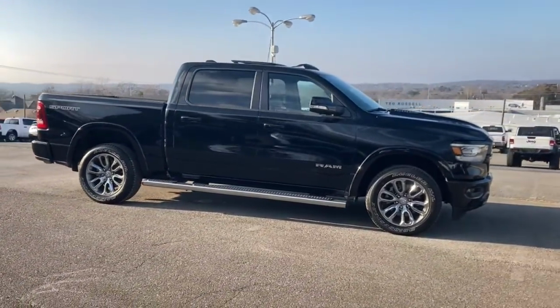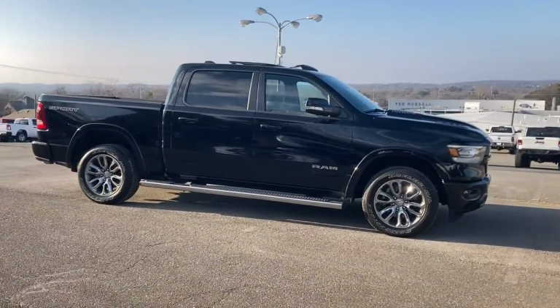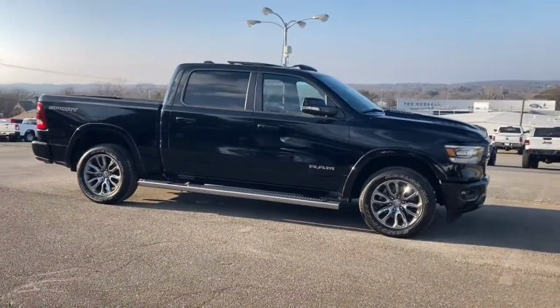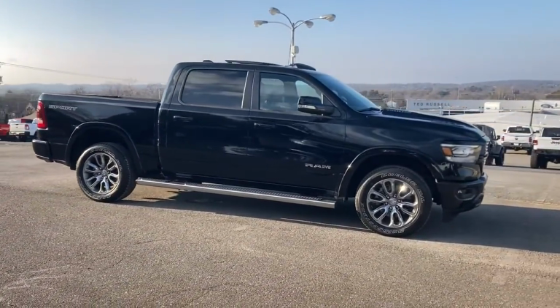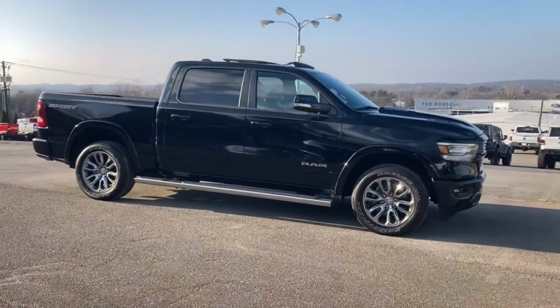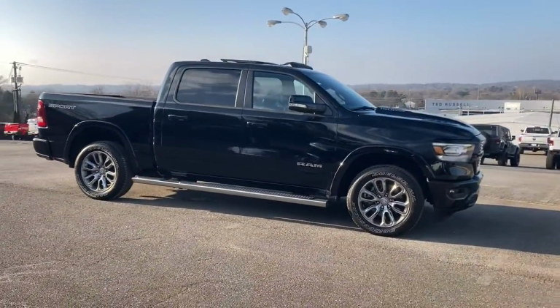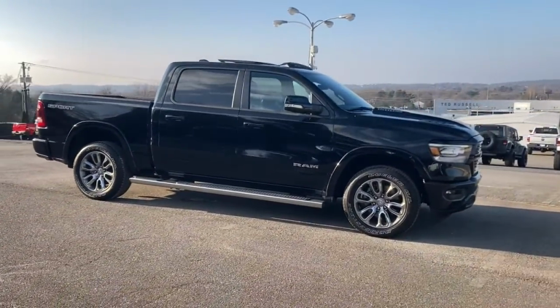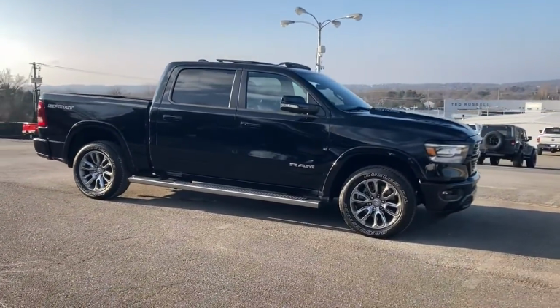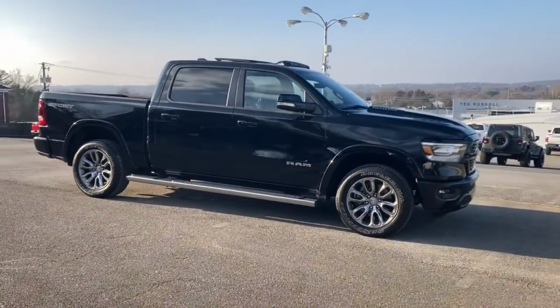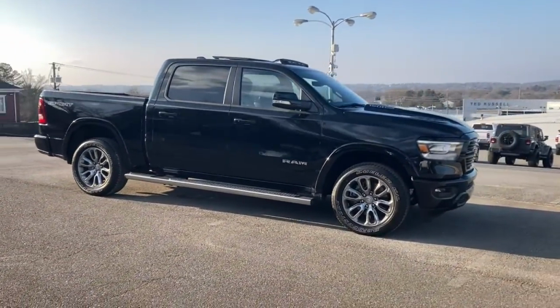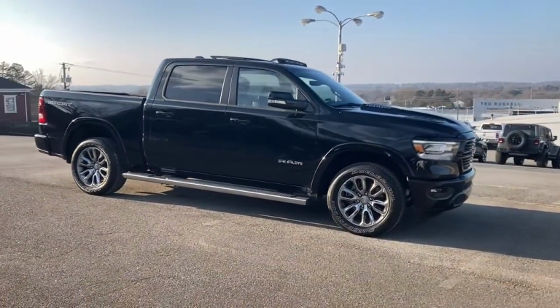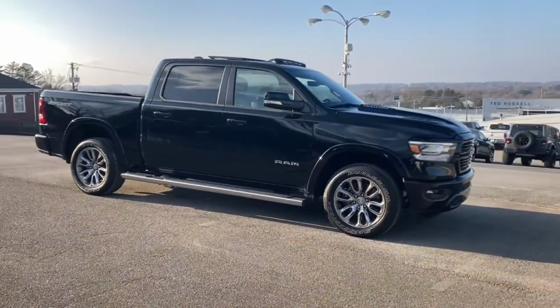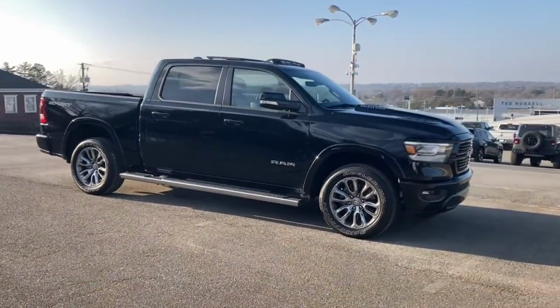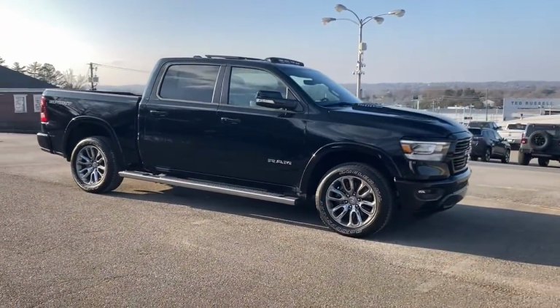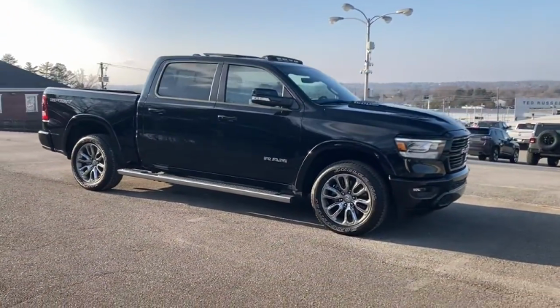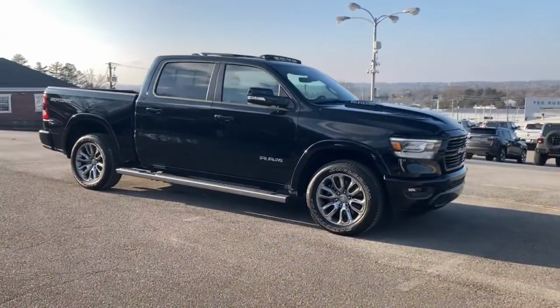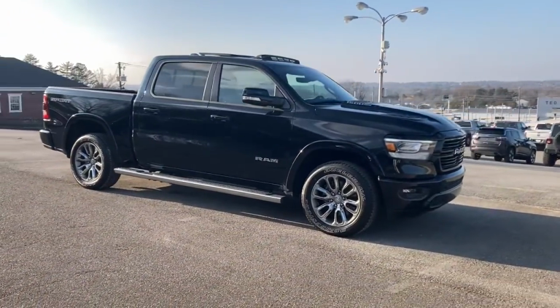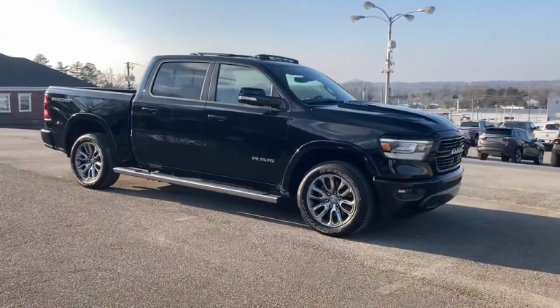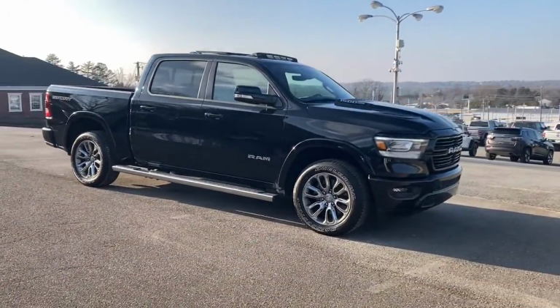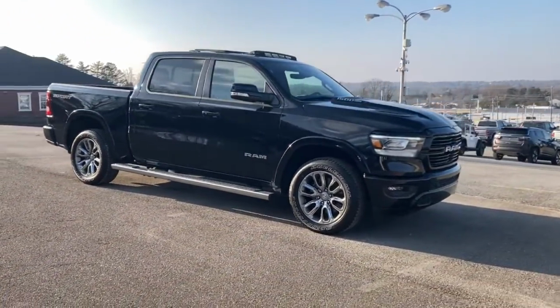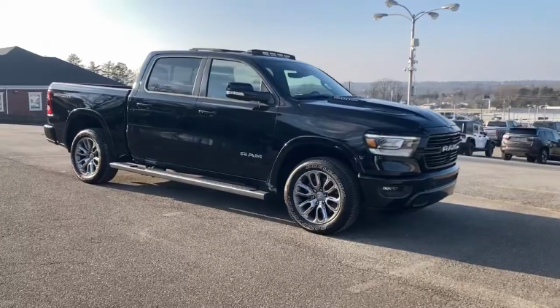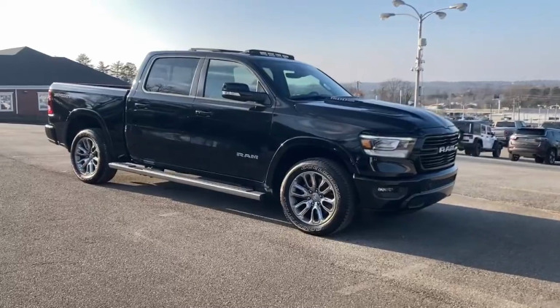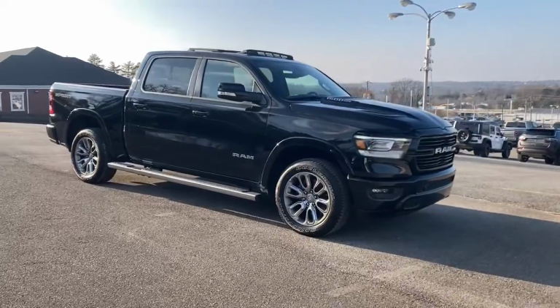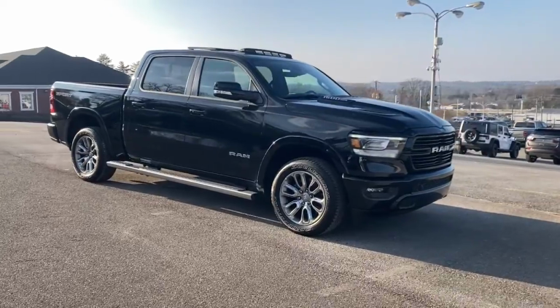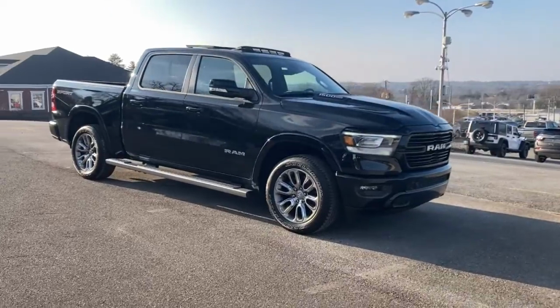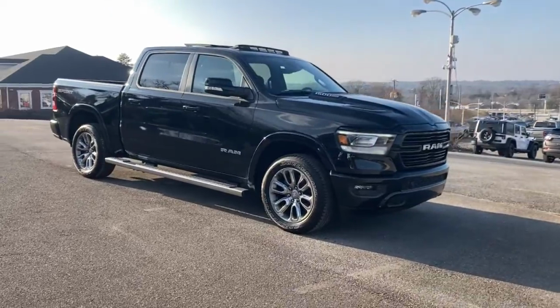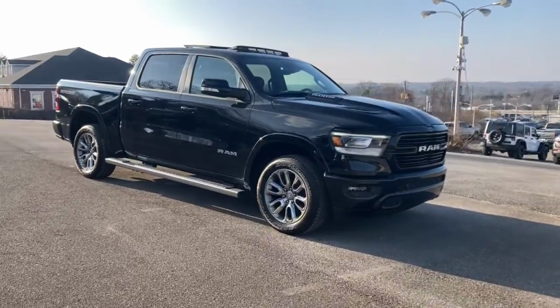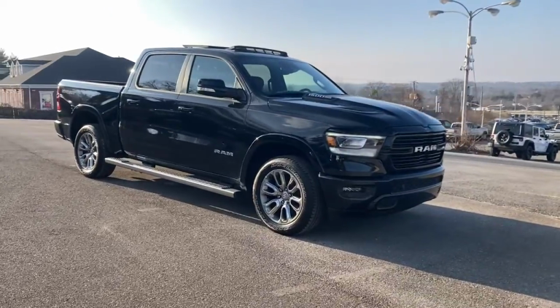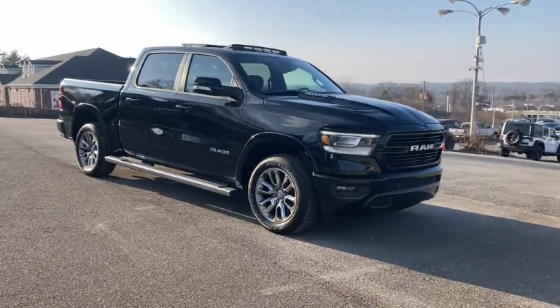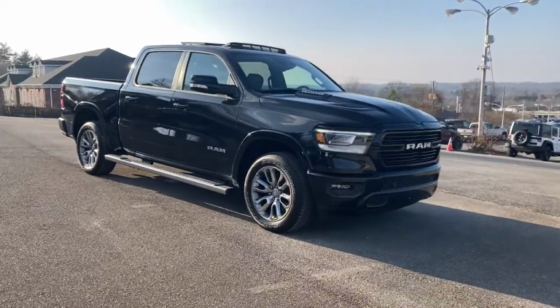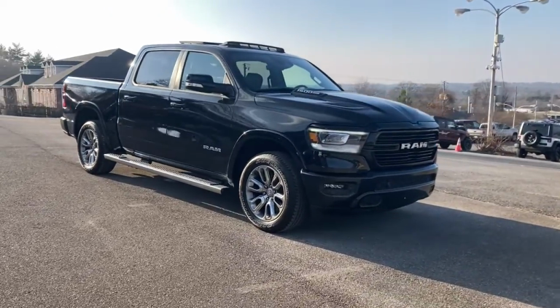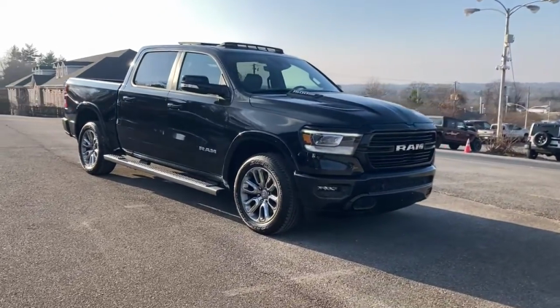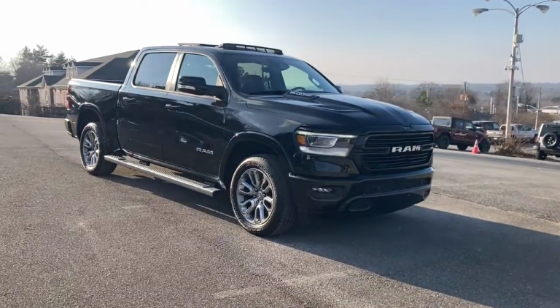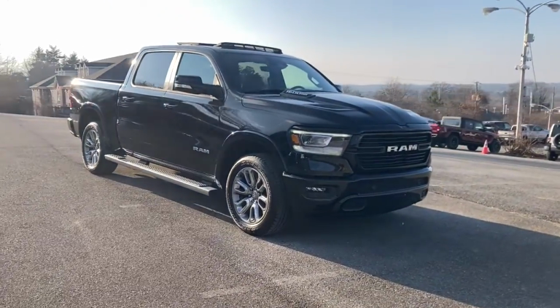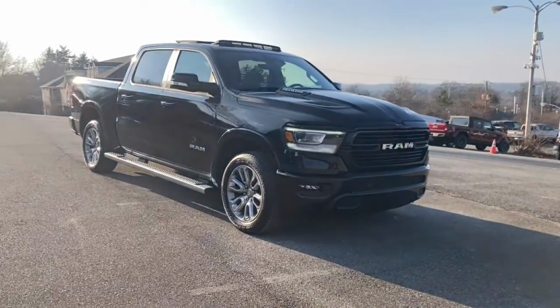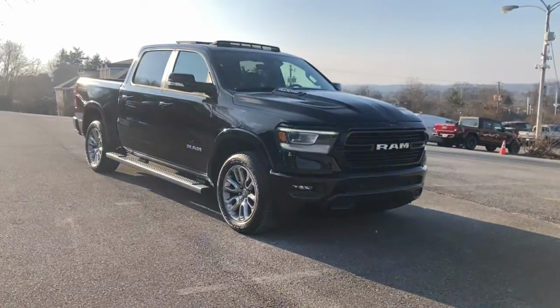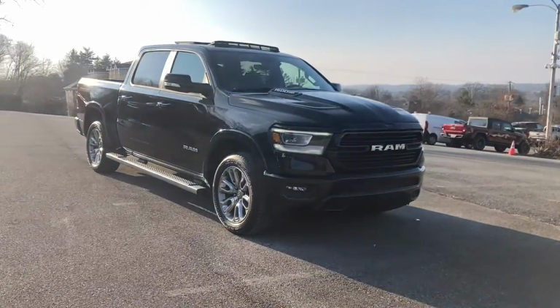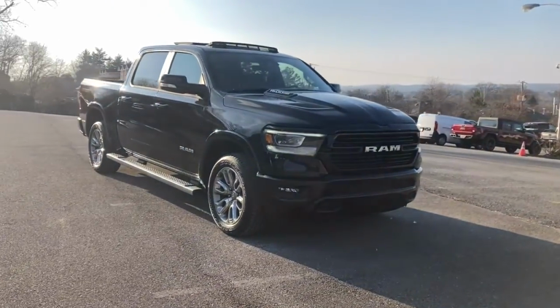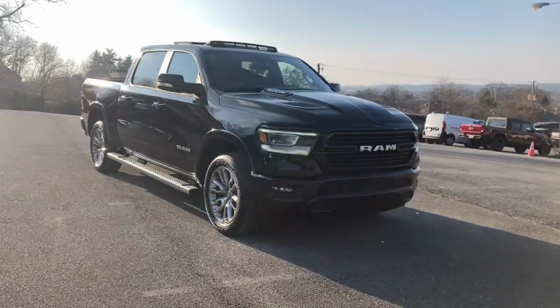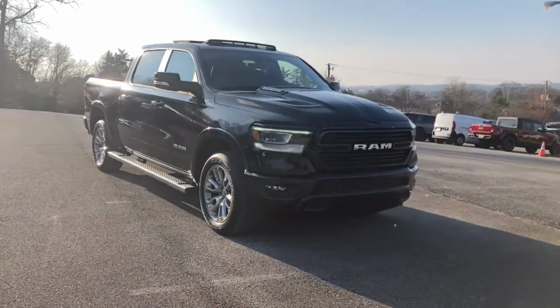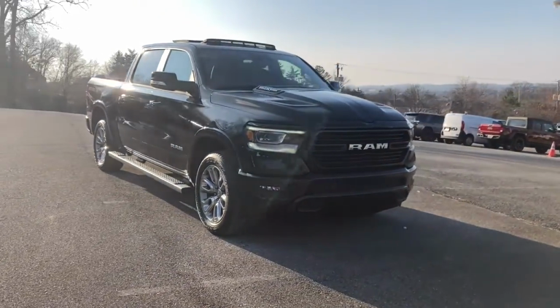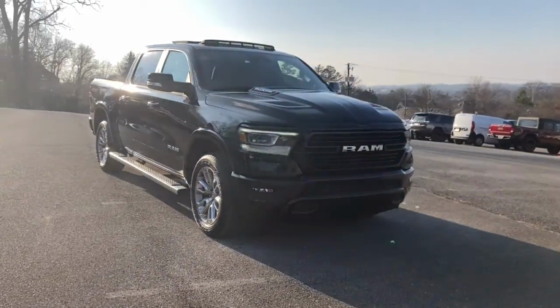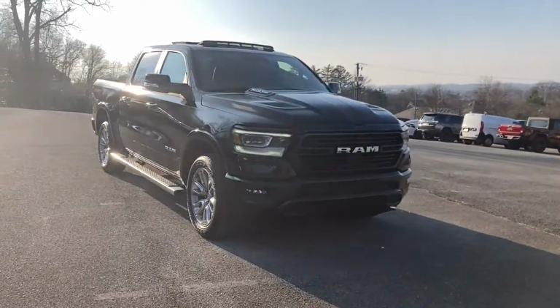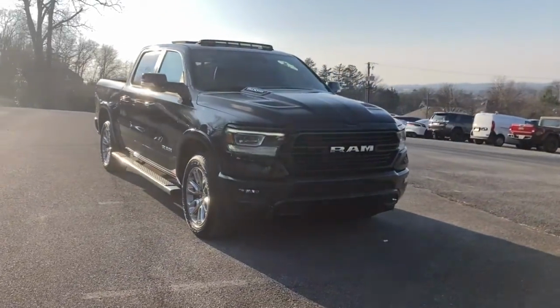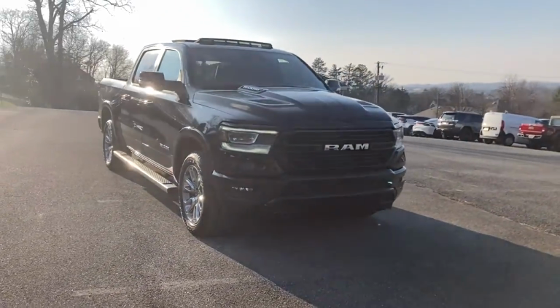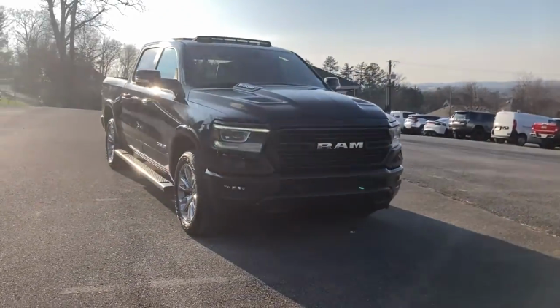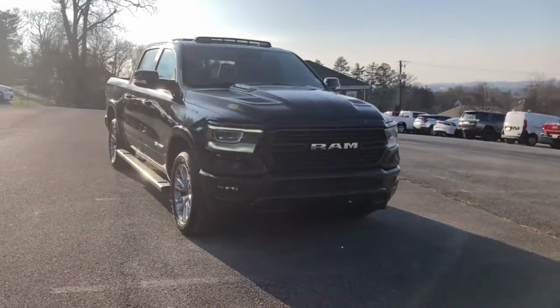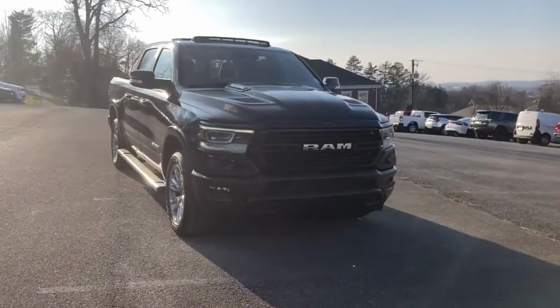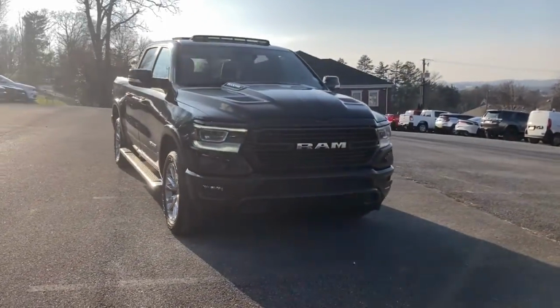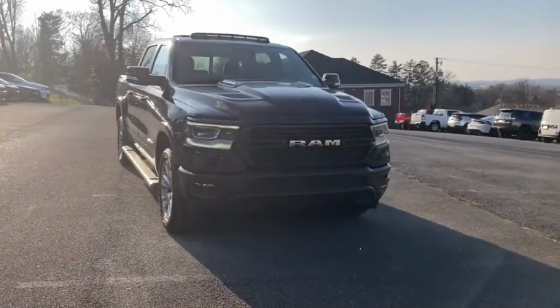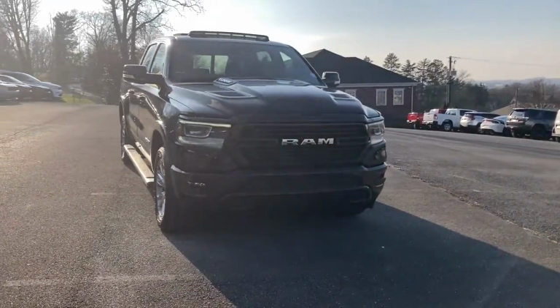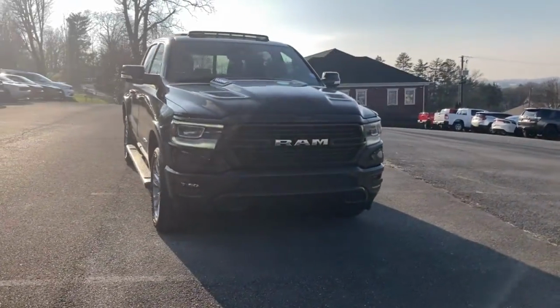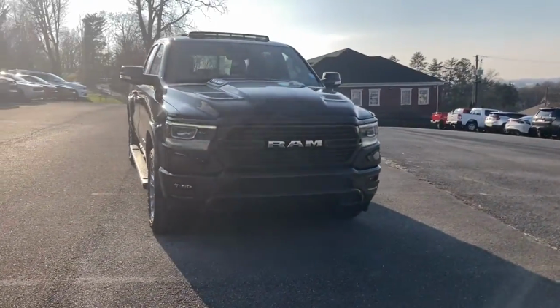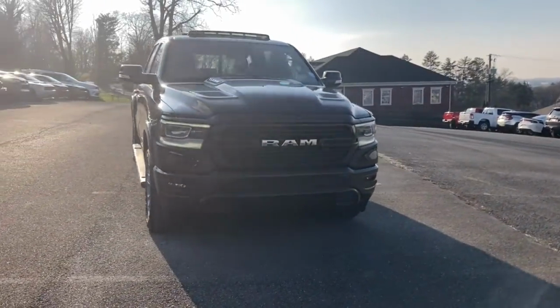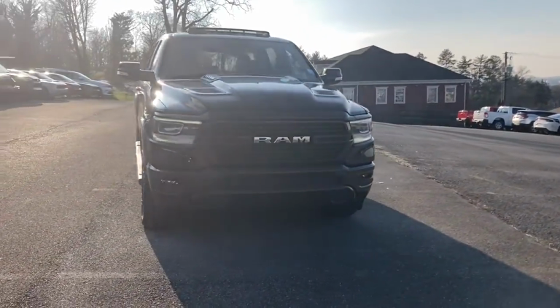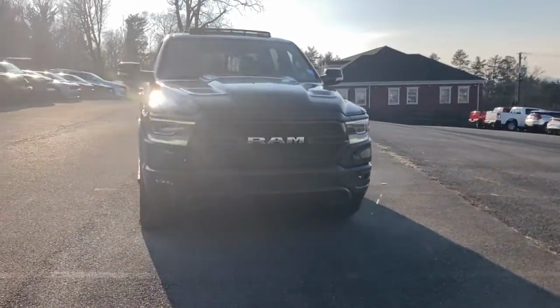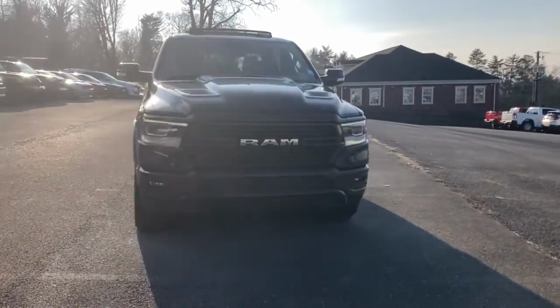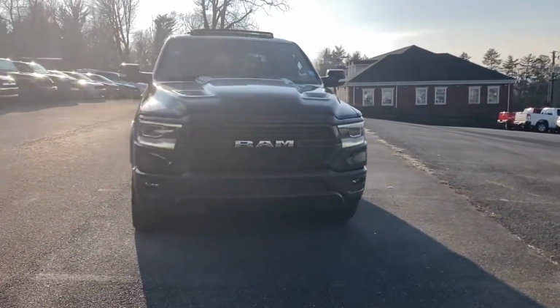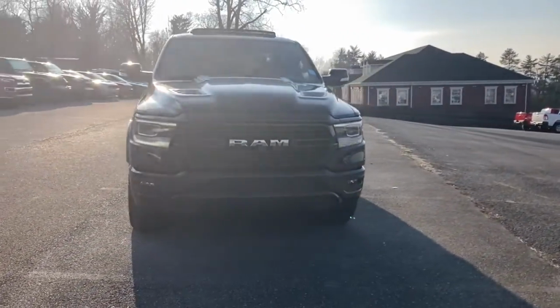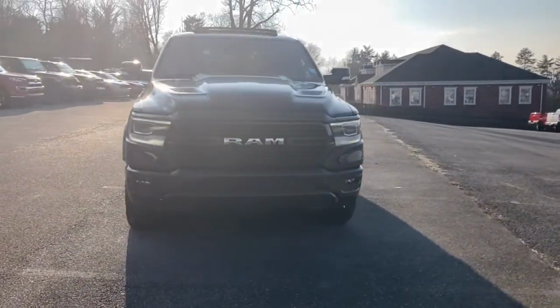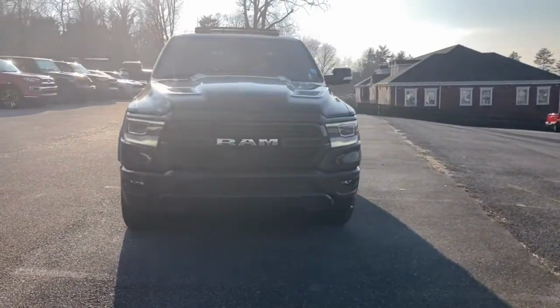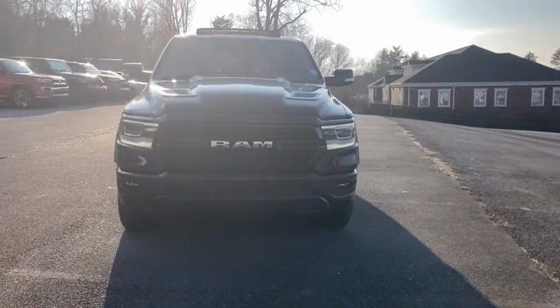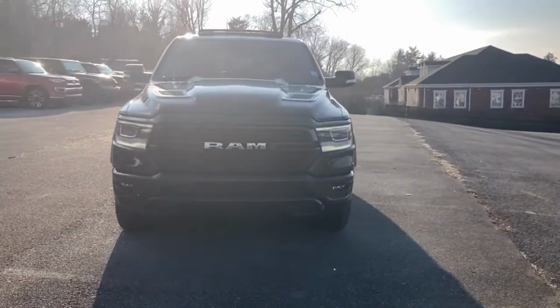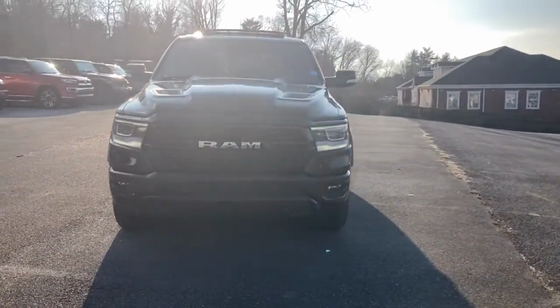Fog lamps. Control the controllables in the strong, dependable, and comfortable Ram 1500. Test drive it today.